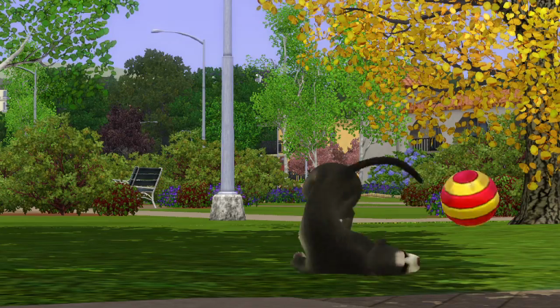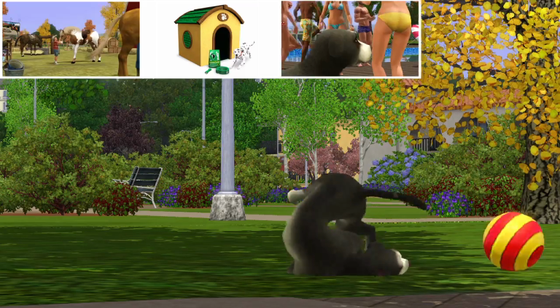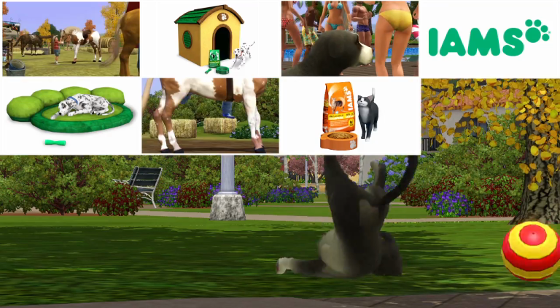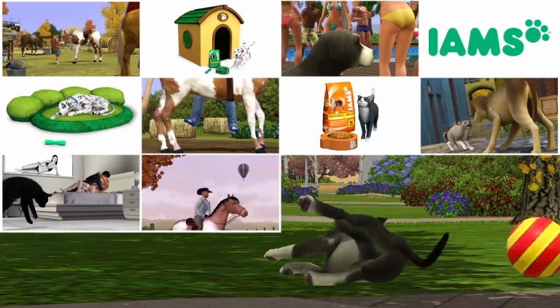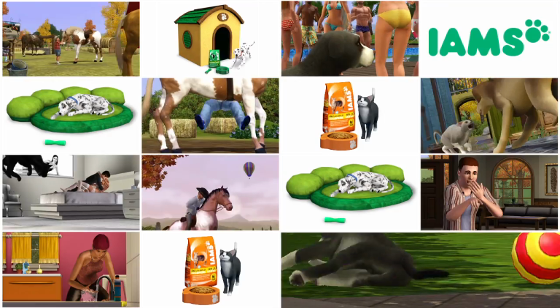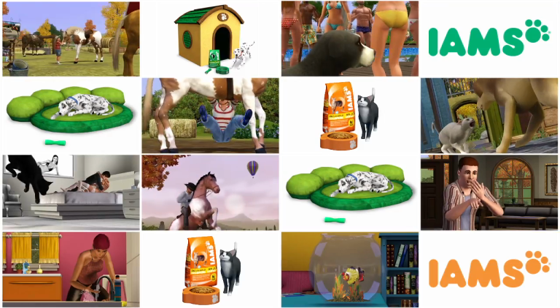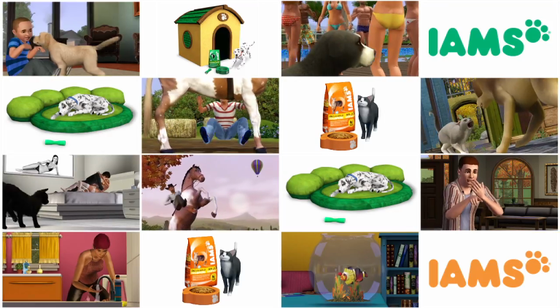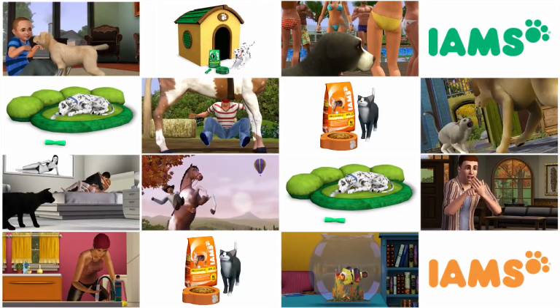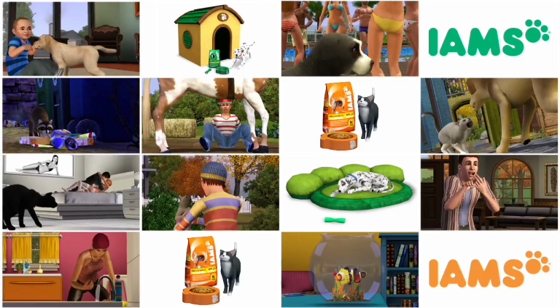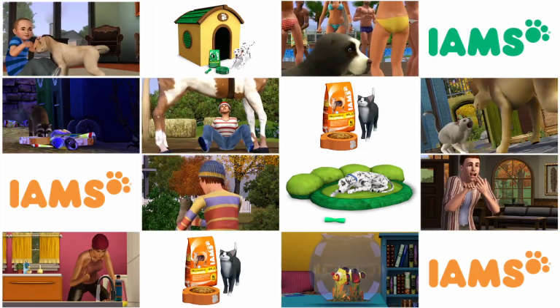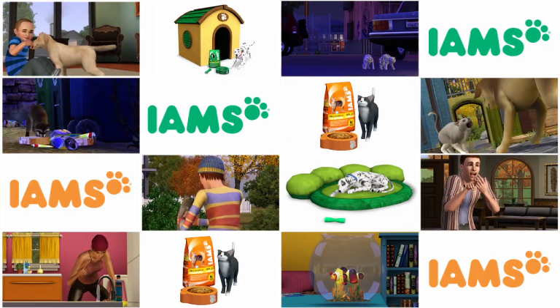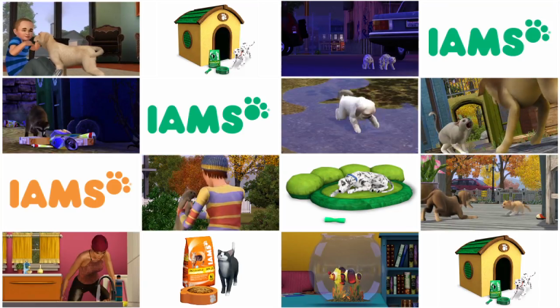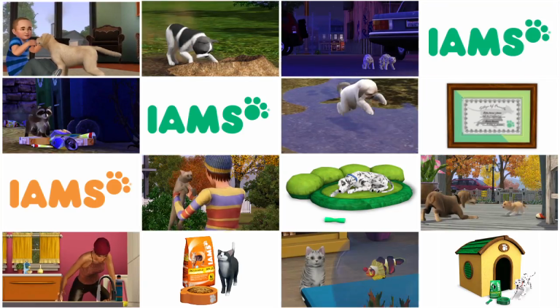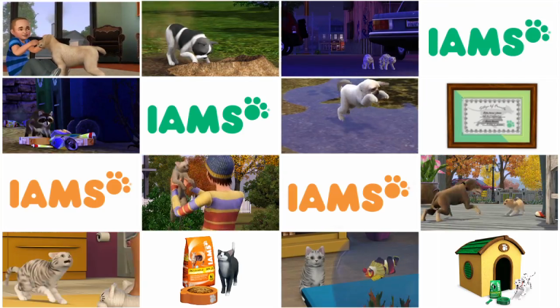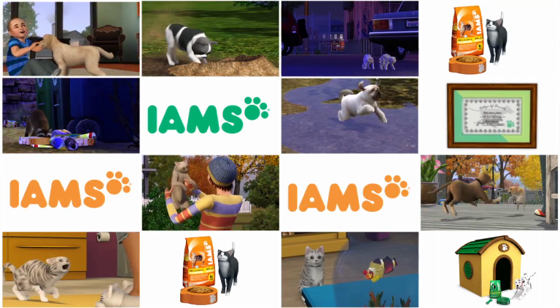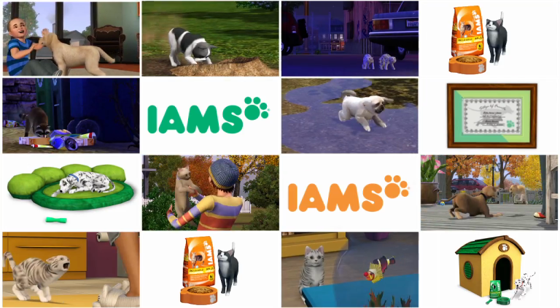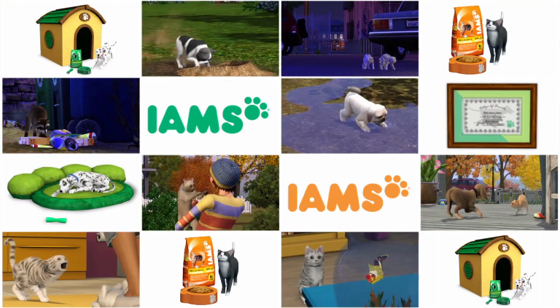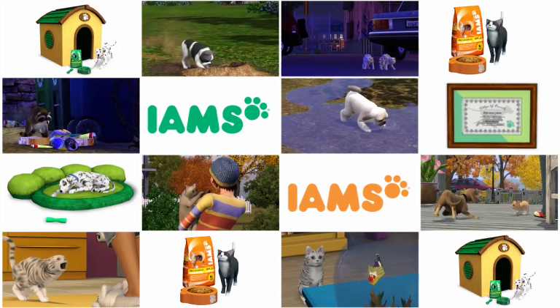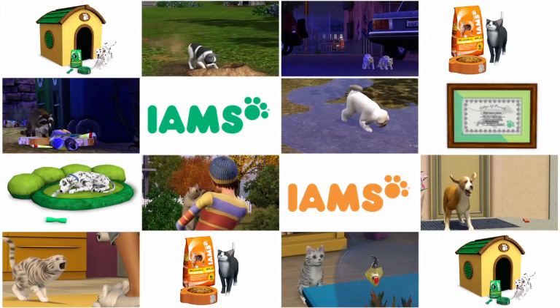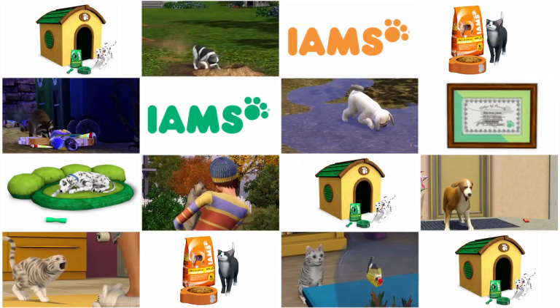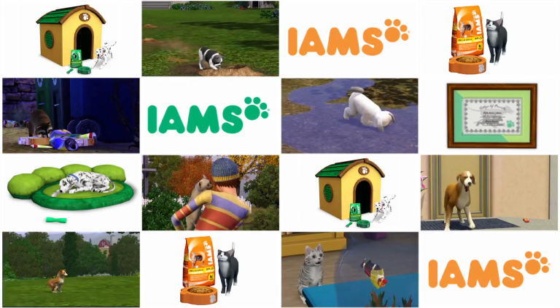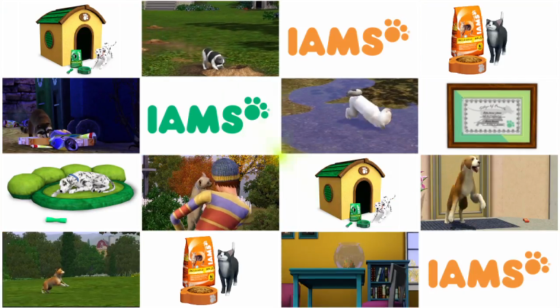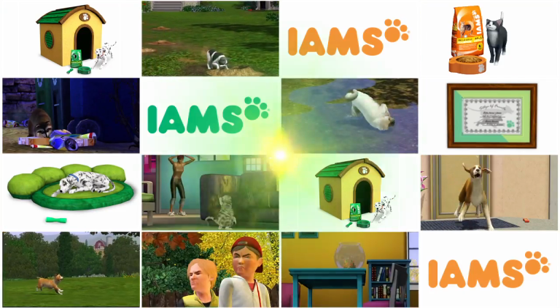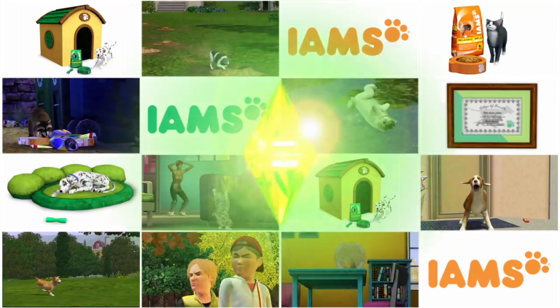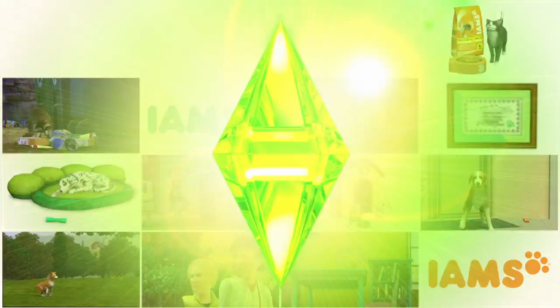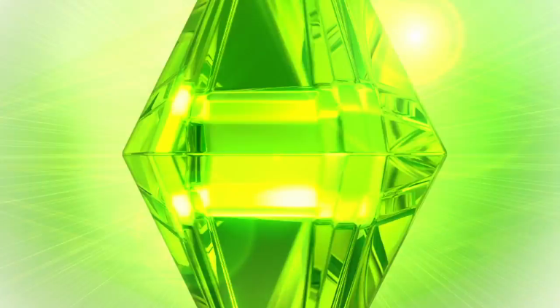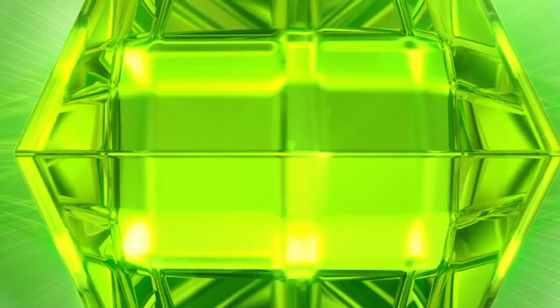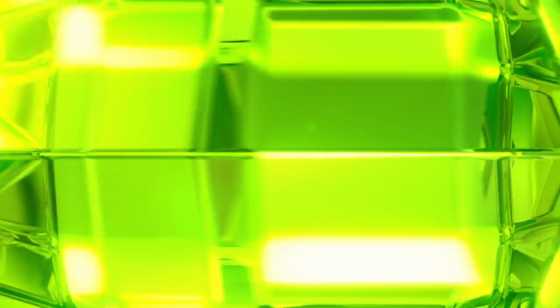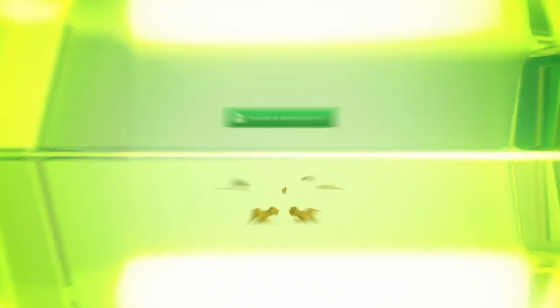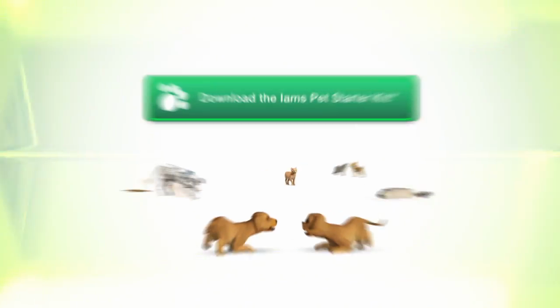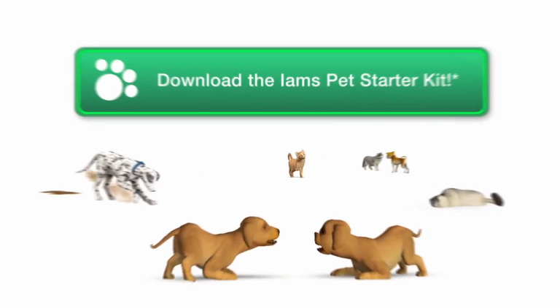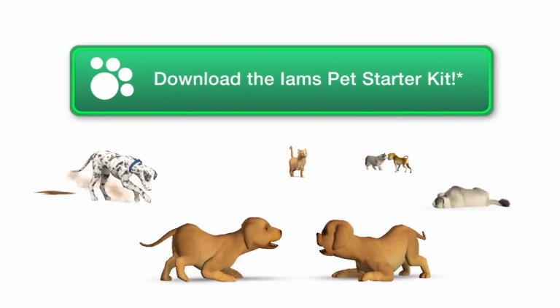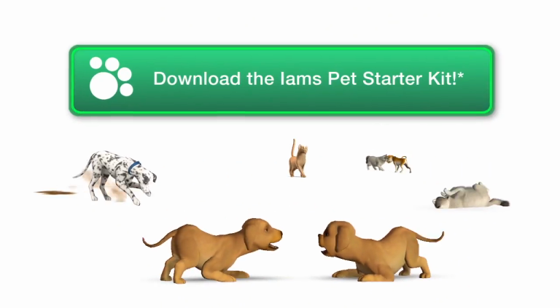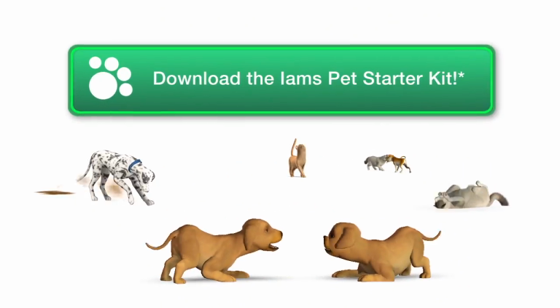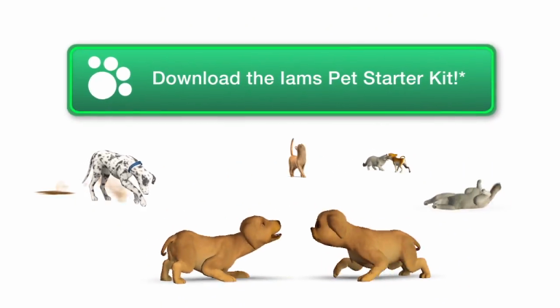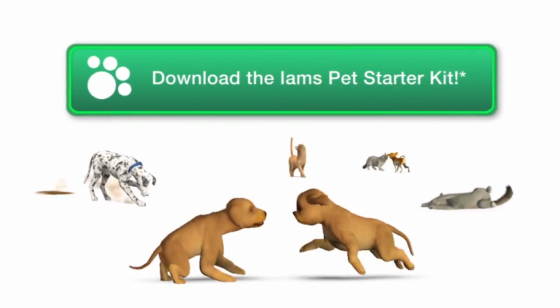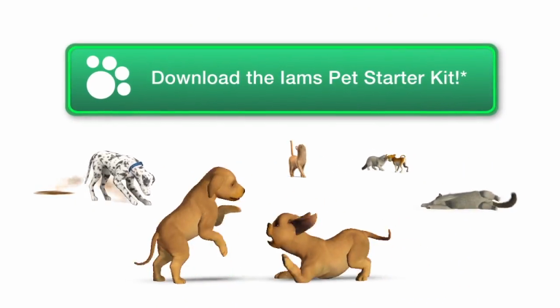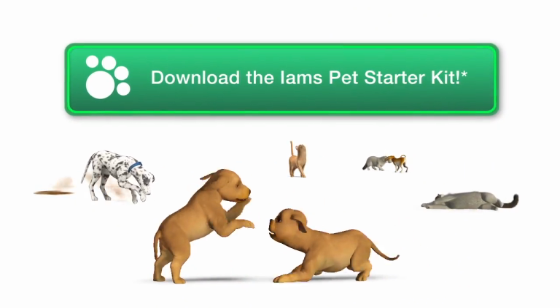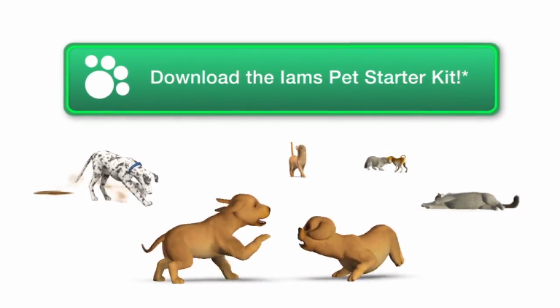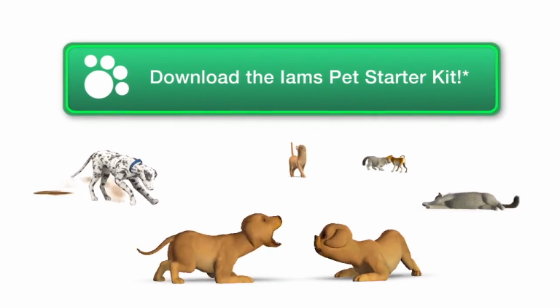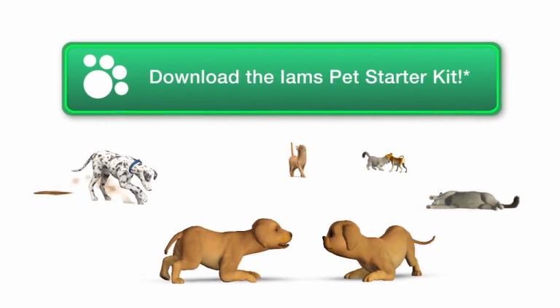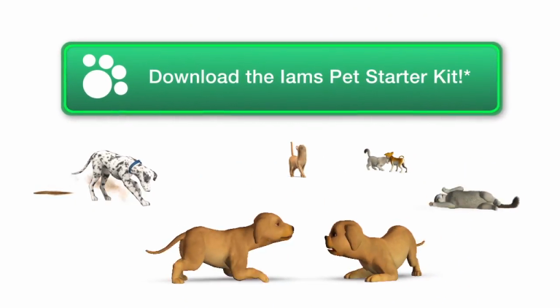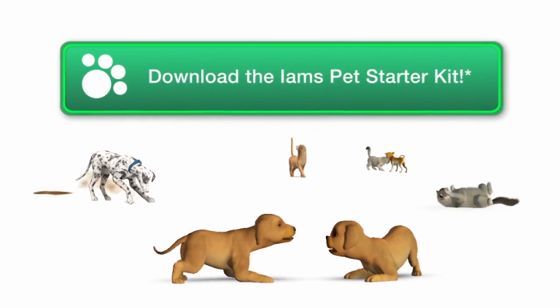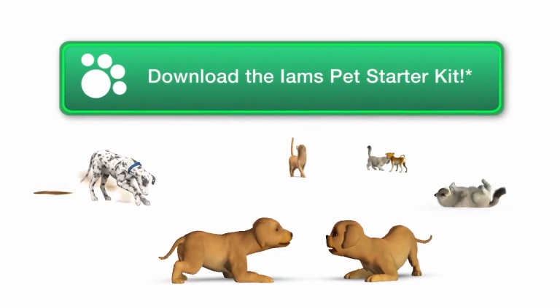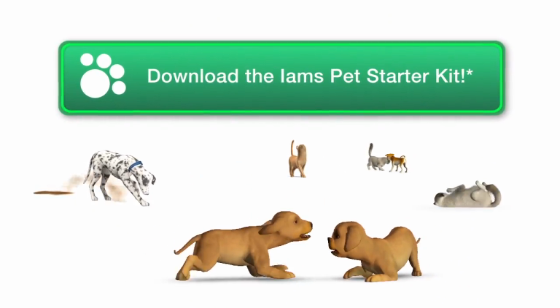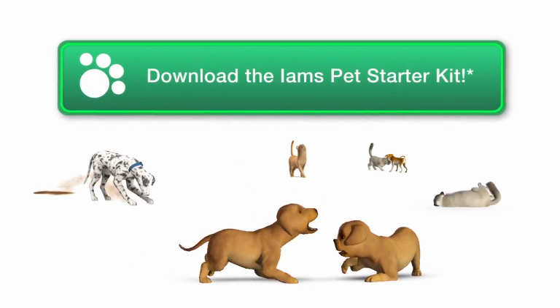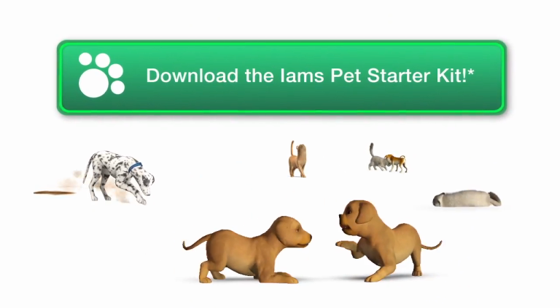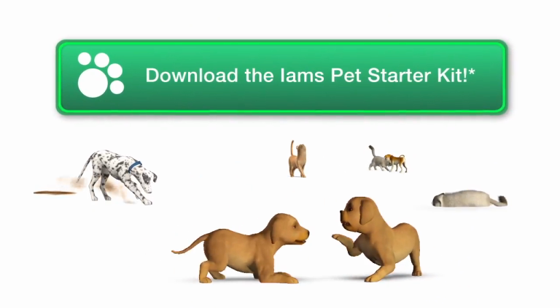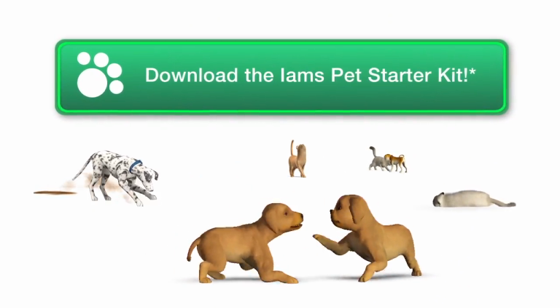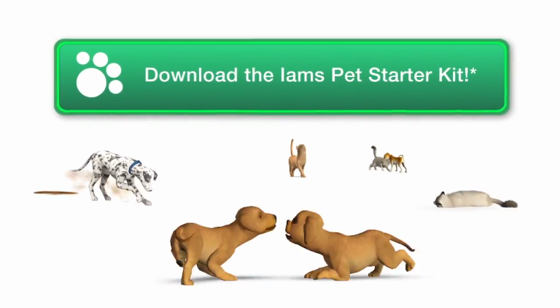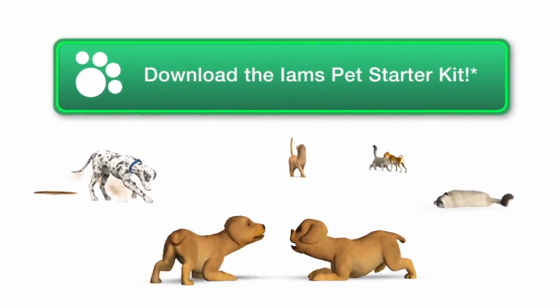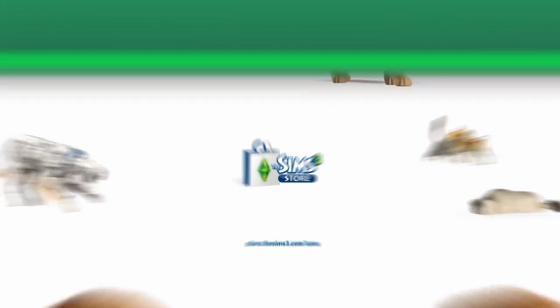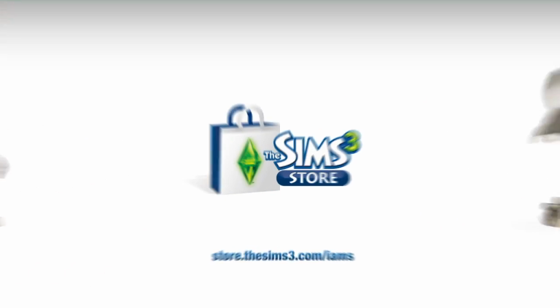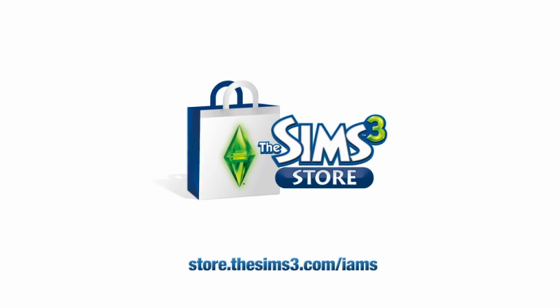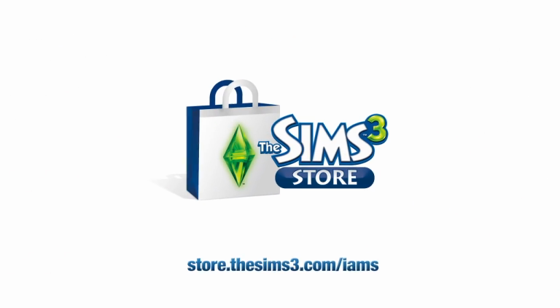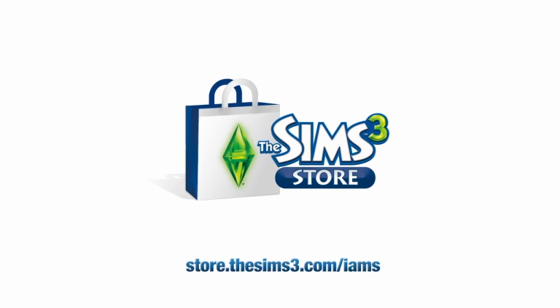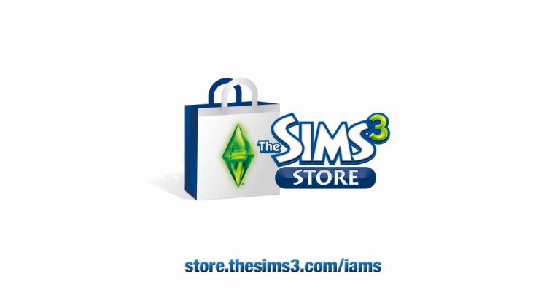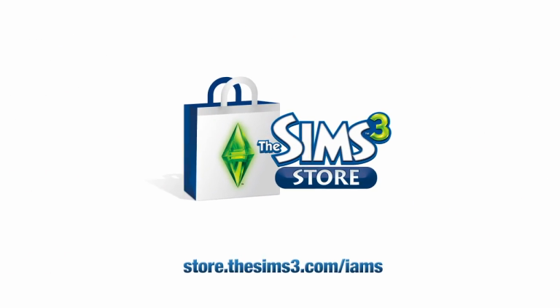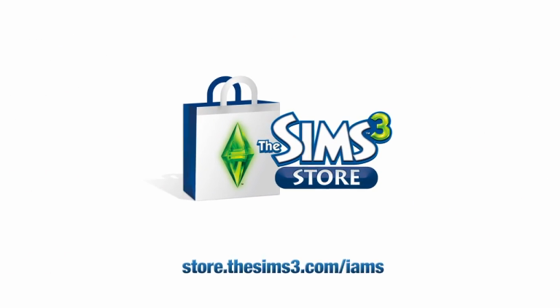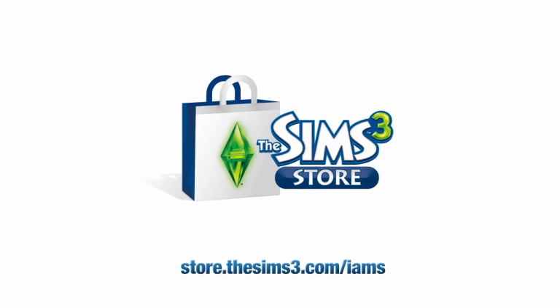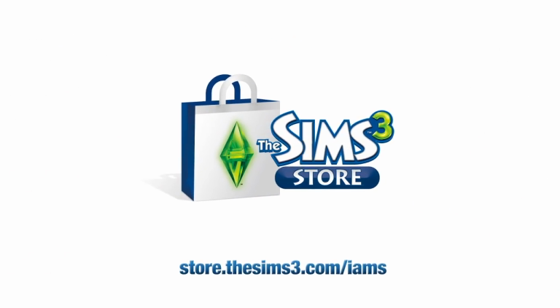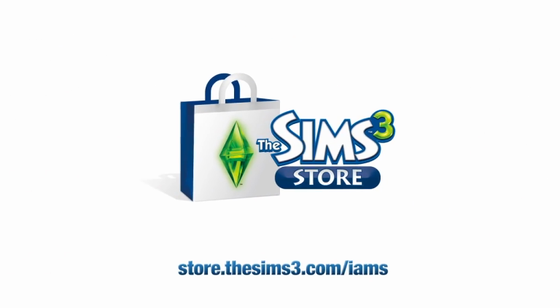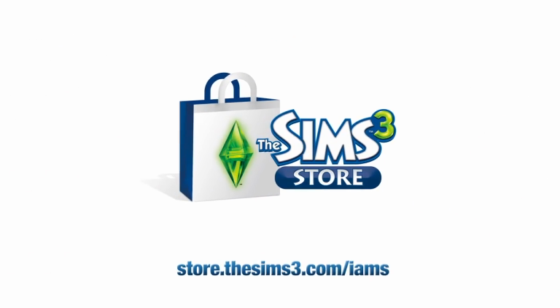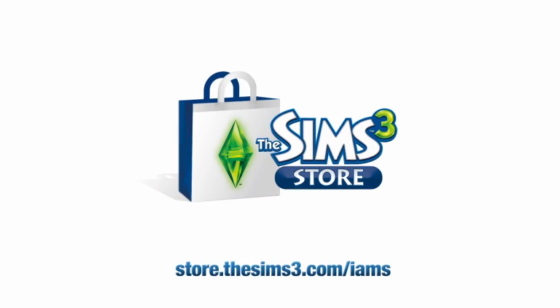Iams Pet Products, advanced nutrition for your pets. Download the Iams Pet Starter Kit today from The Sims 3 Store.